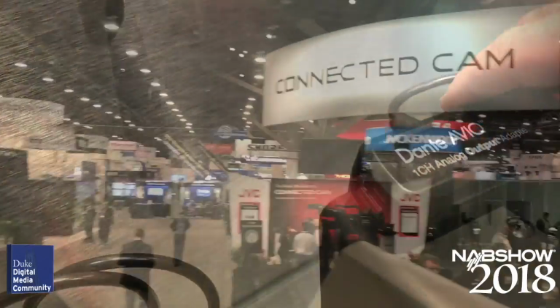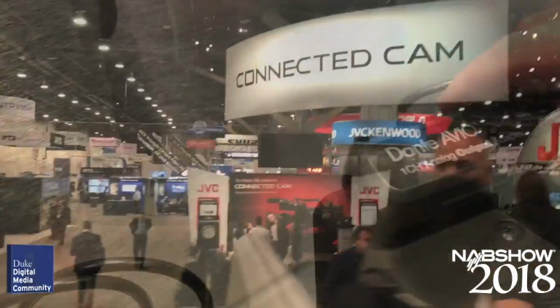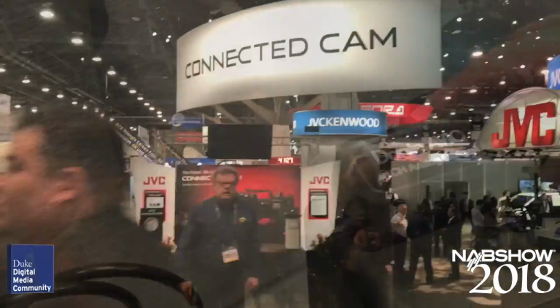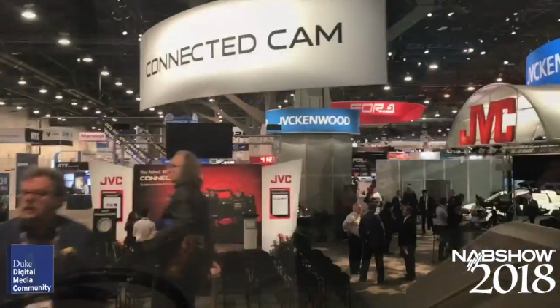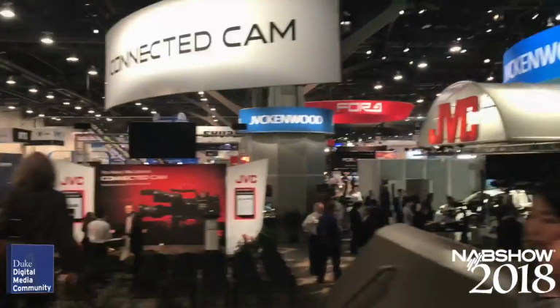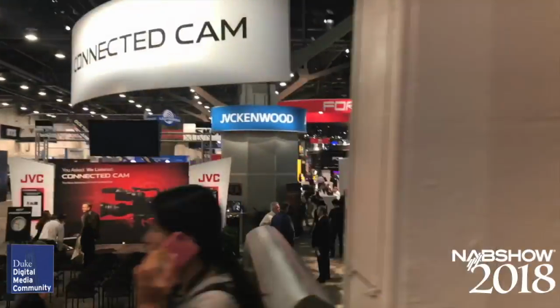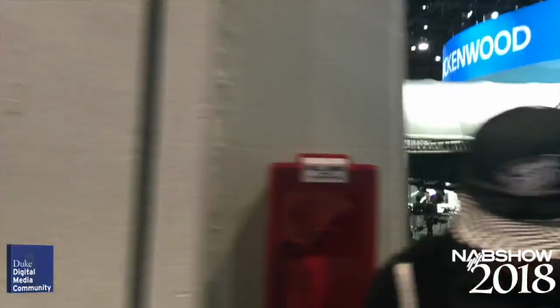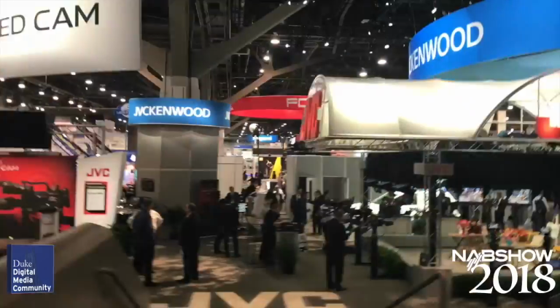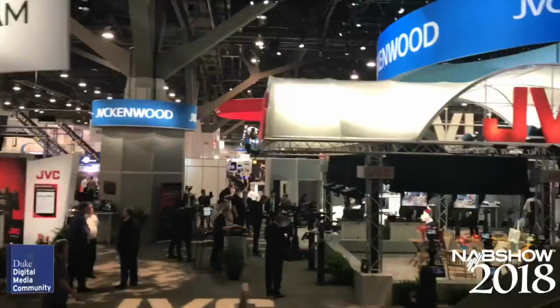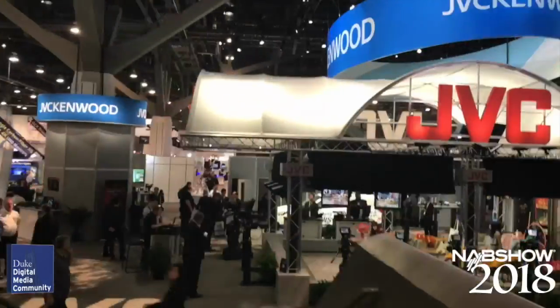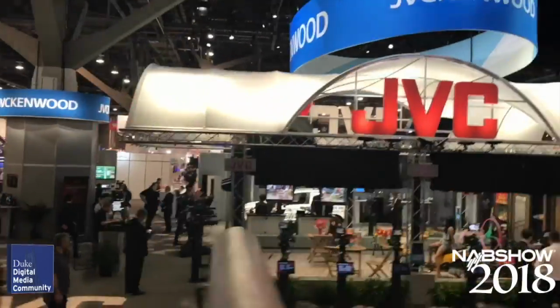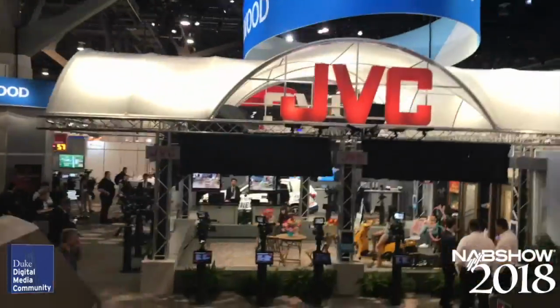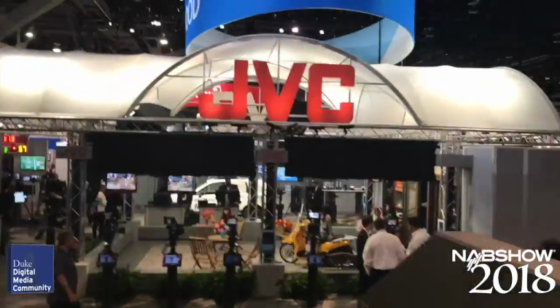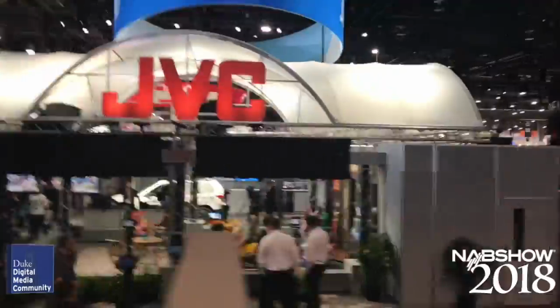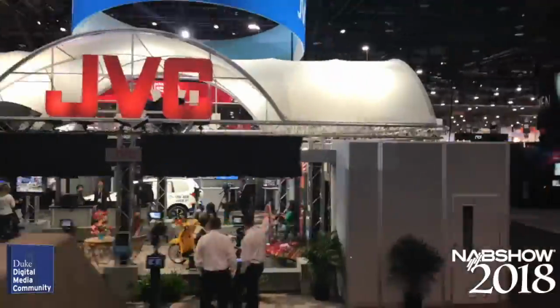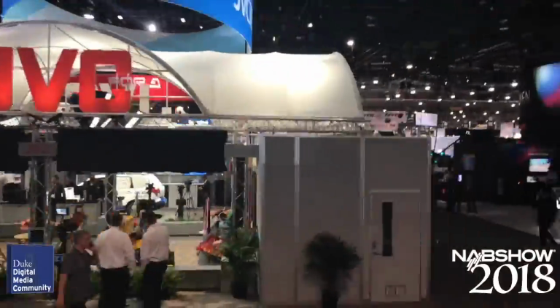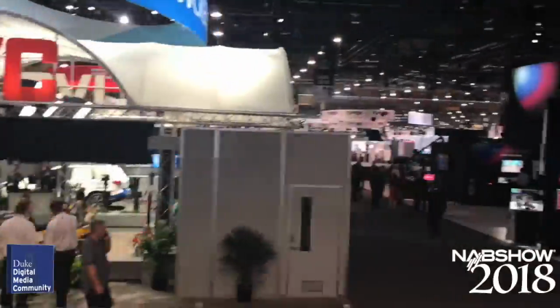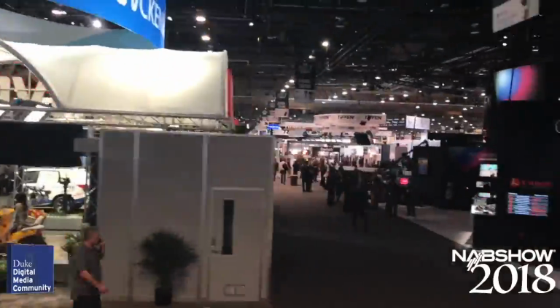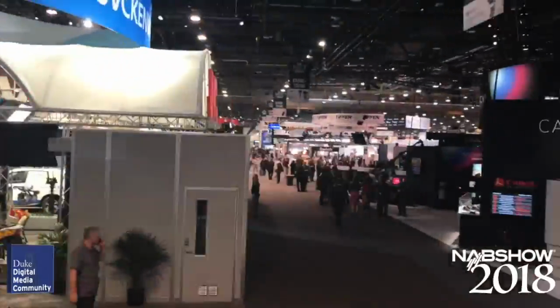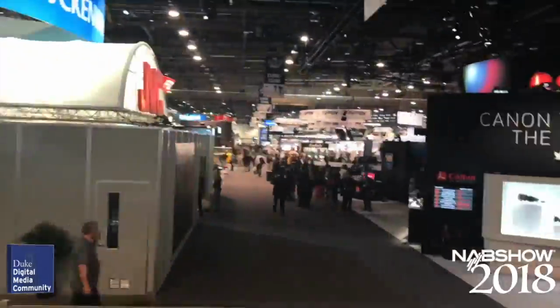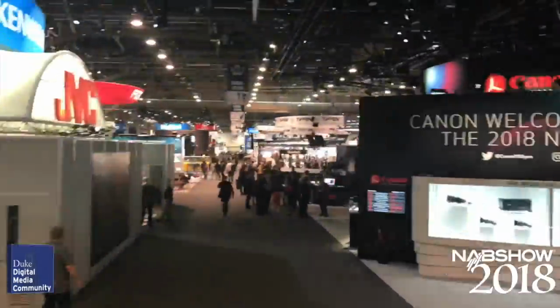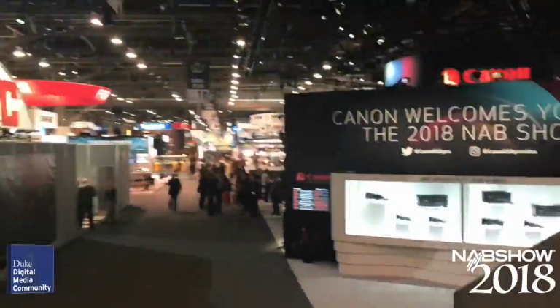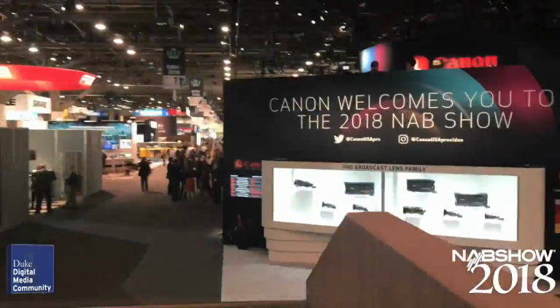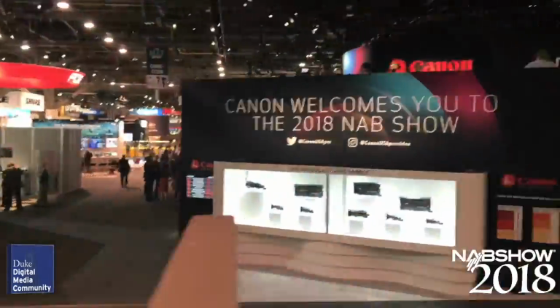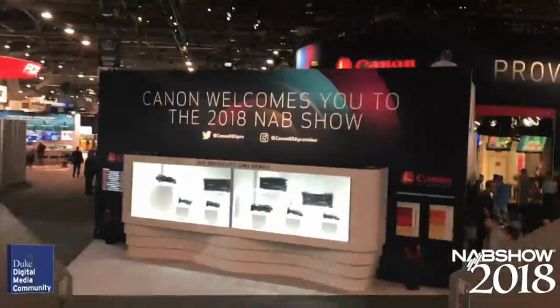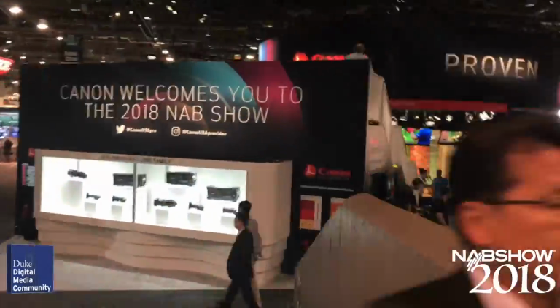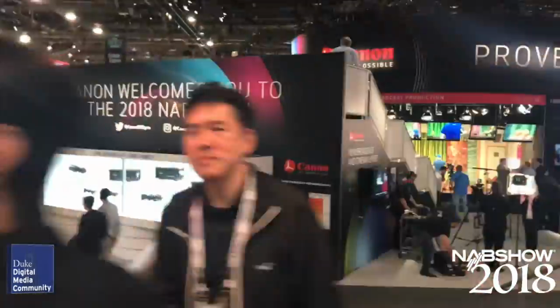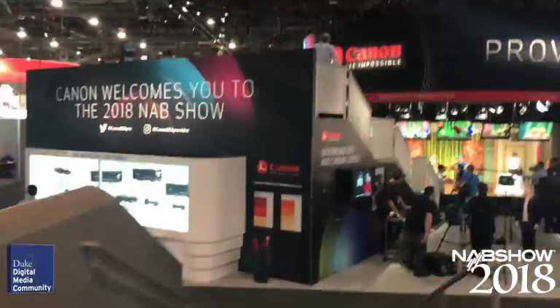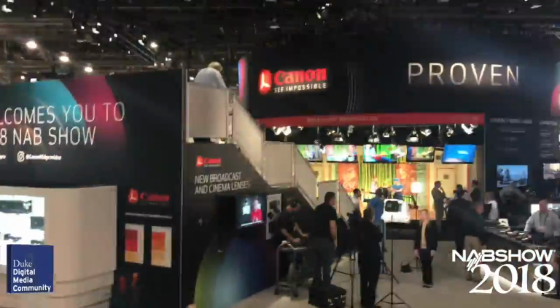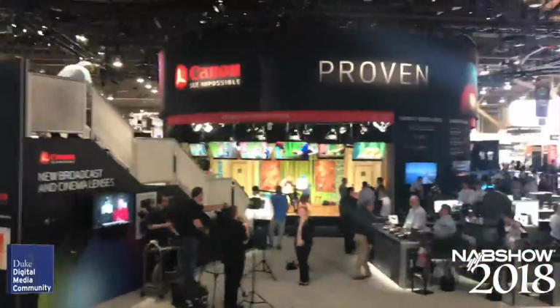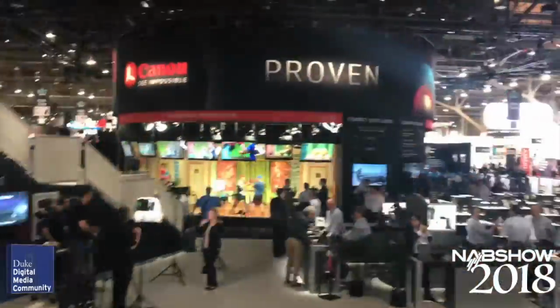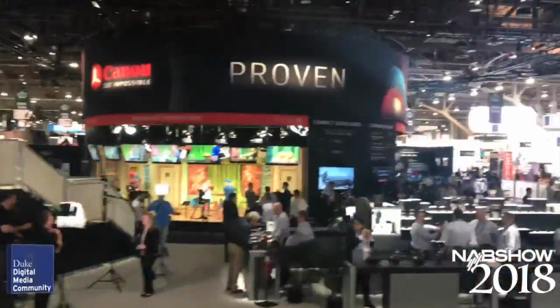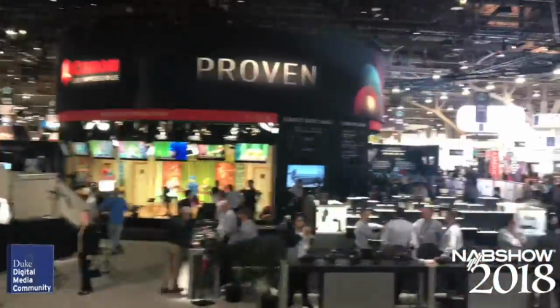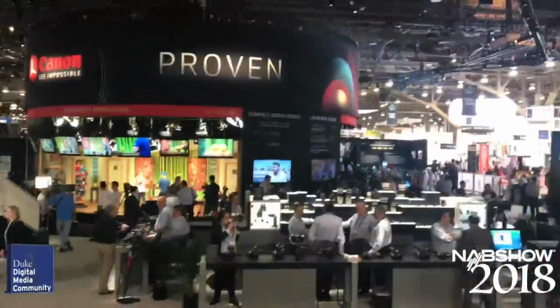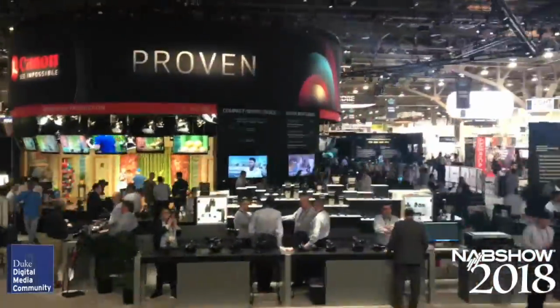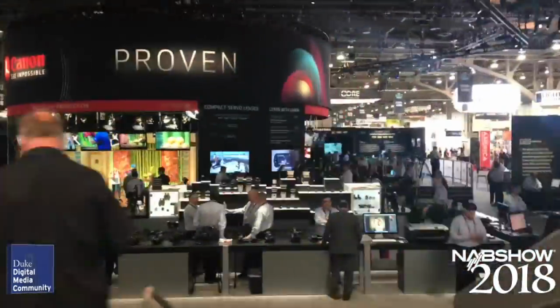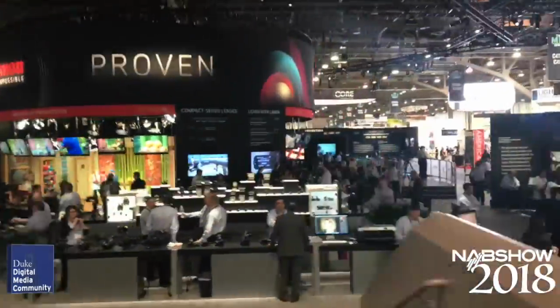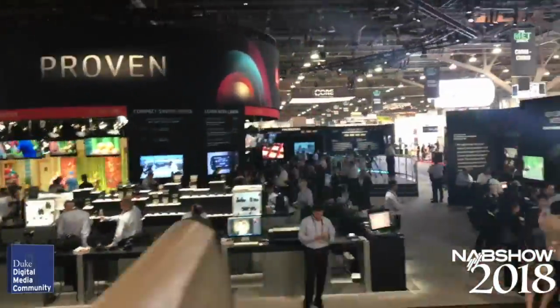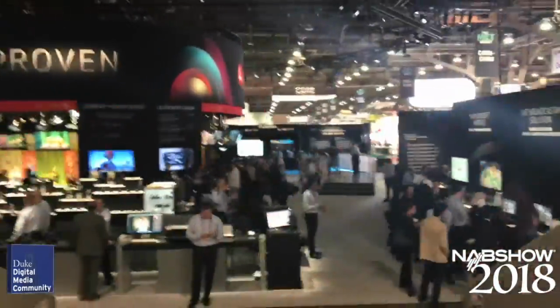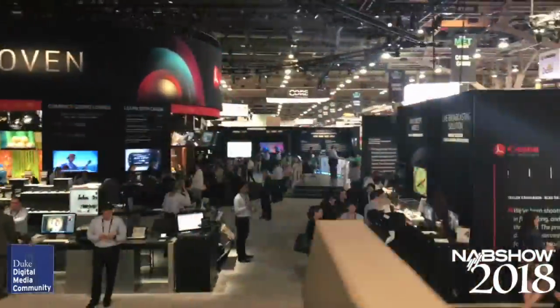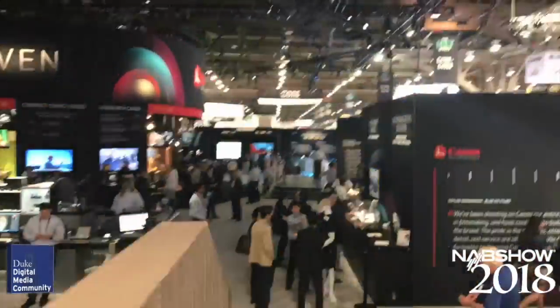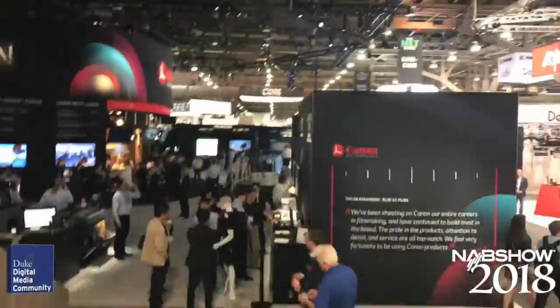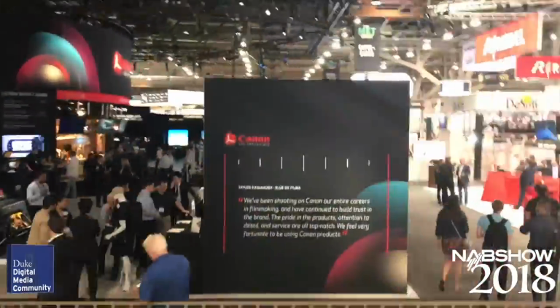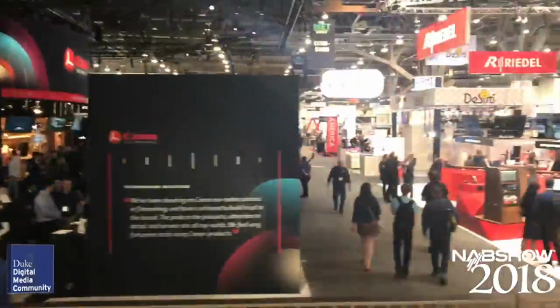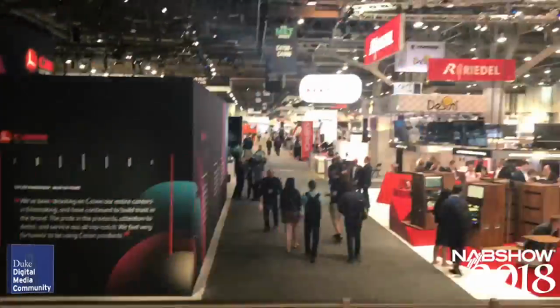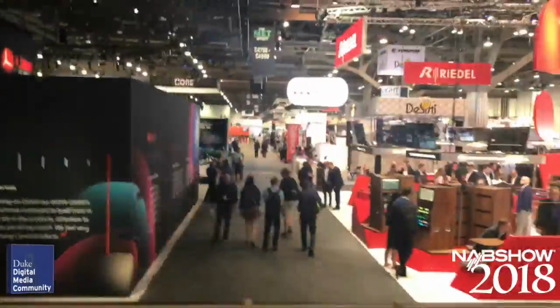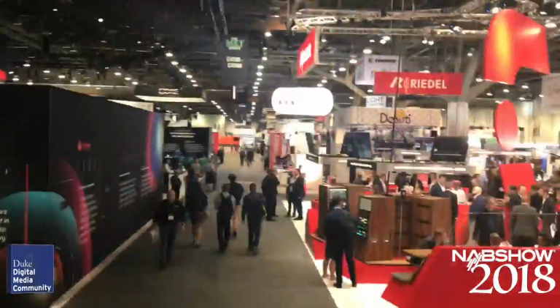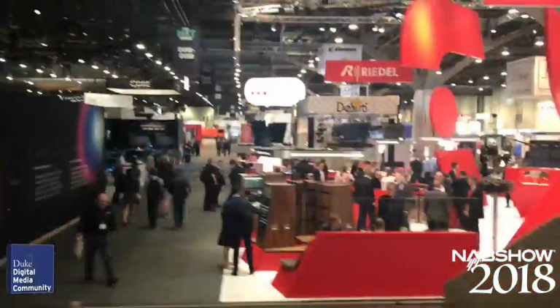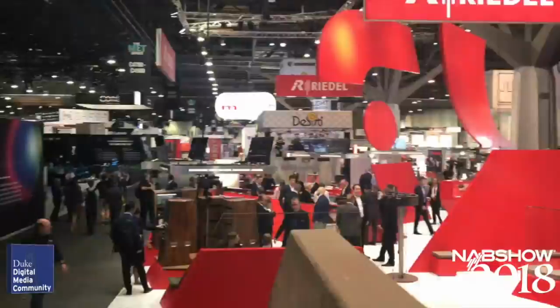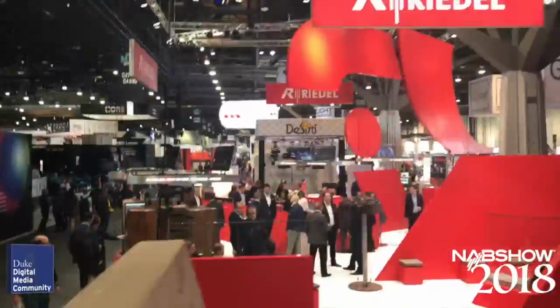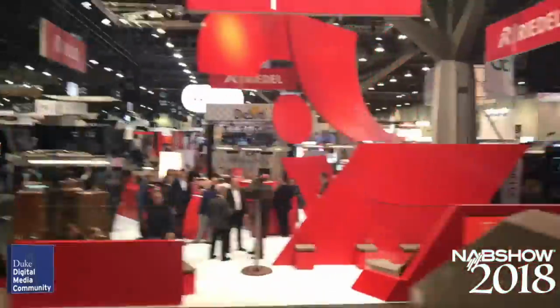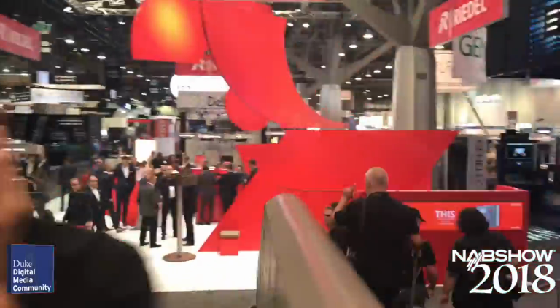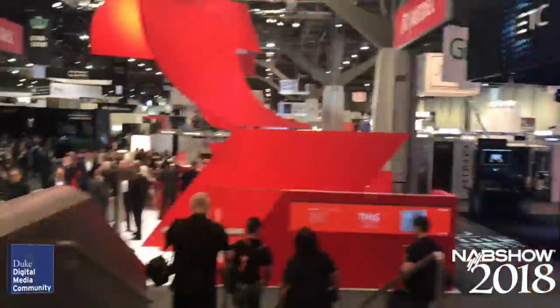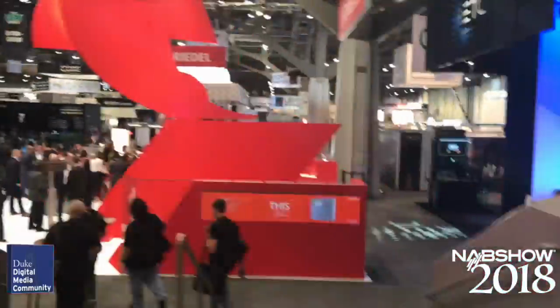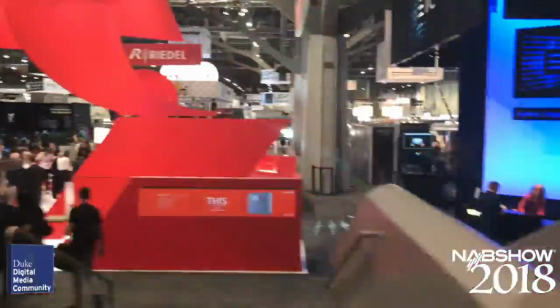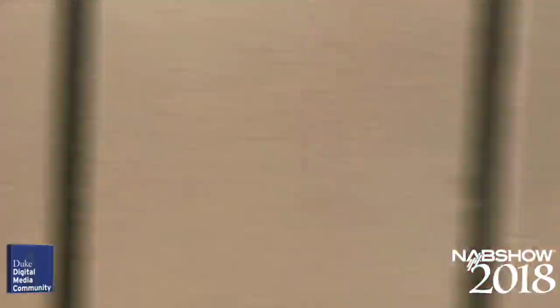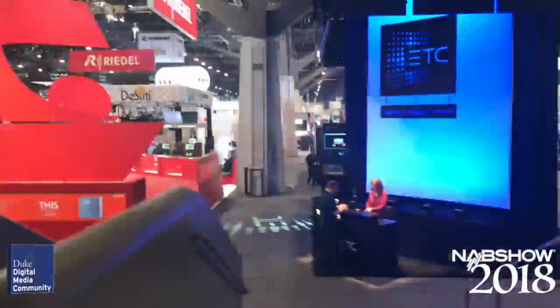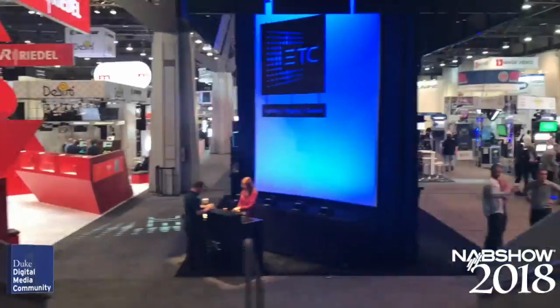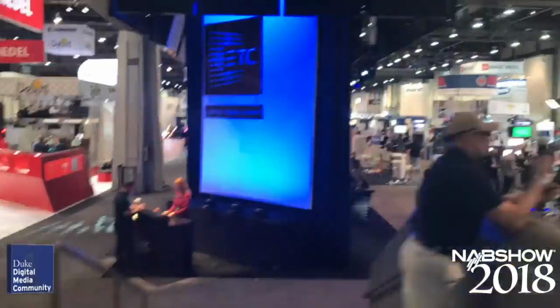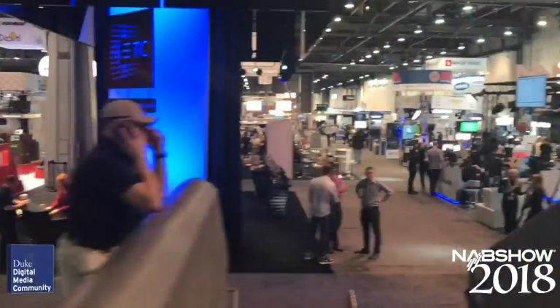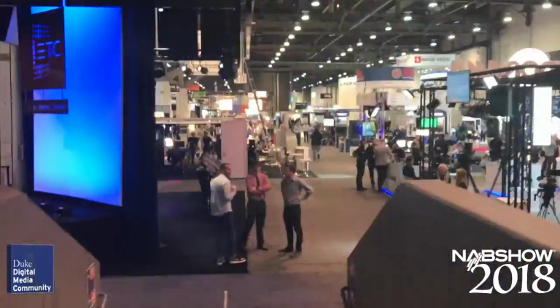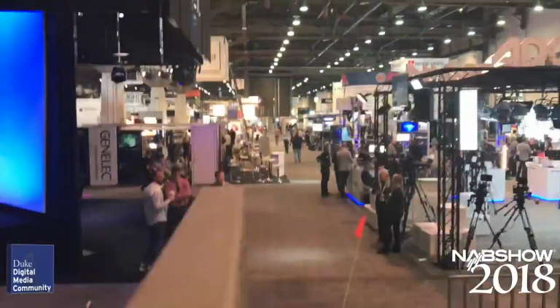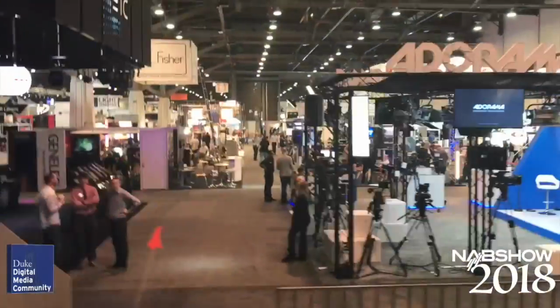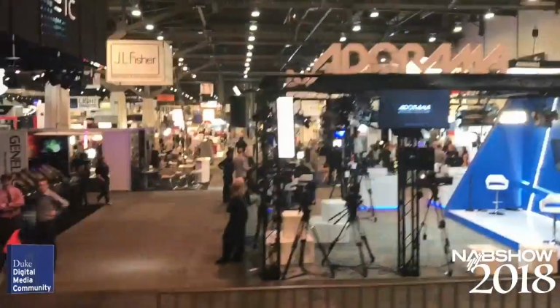The time is flying by, but be sure to tune in tomorrow for the fourth and final update from the 2018 NAB Show in Las Vegas.